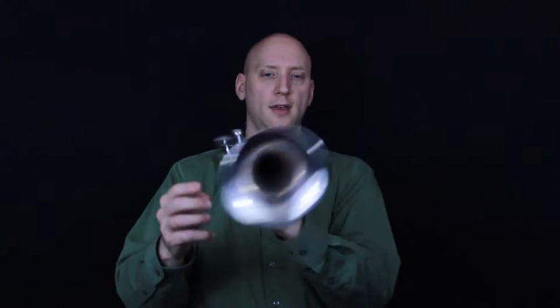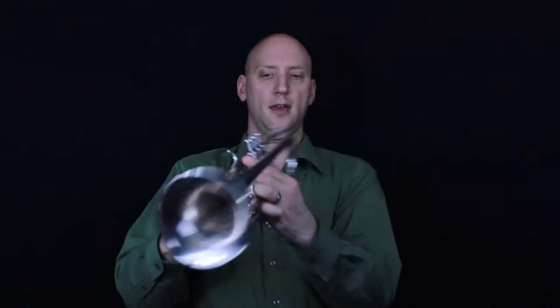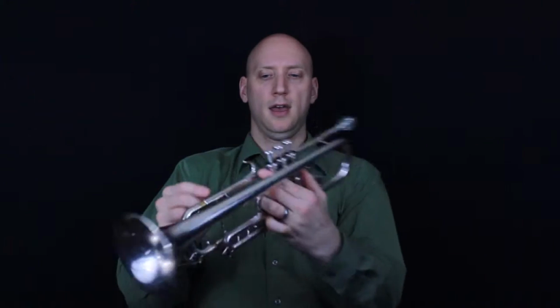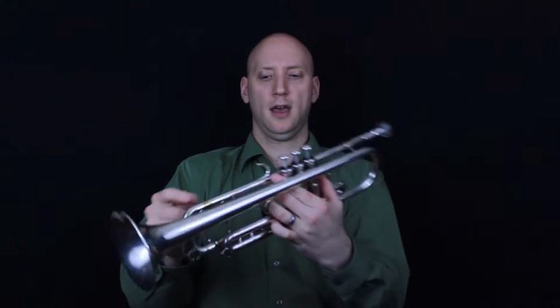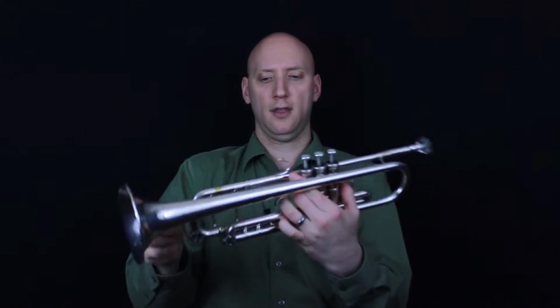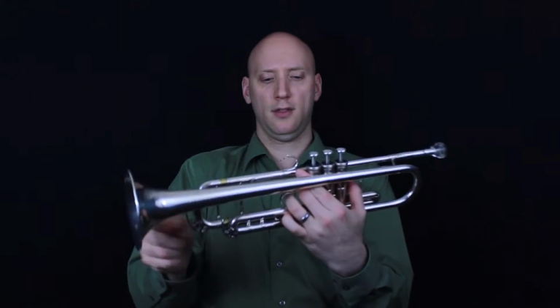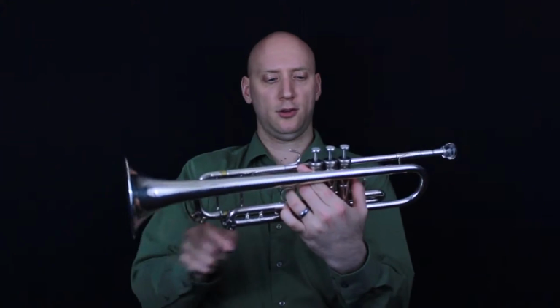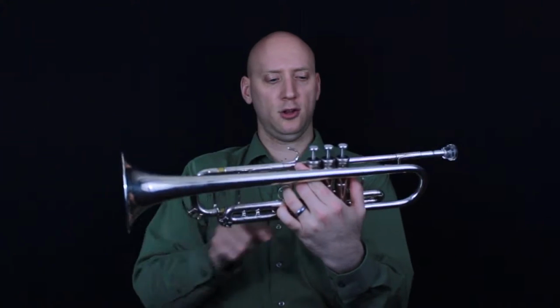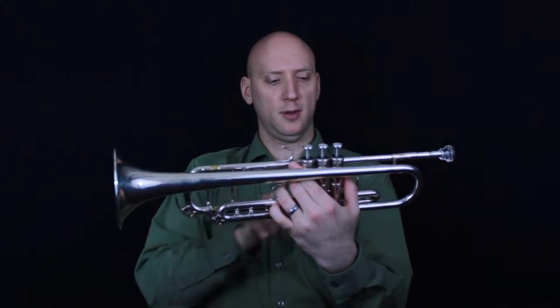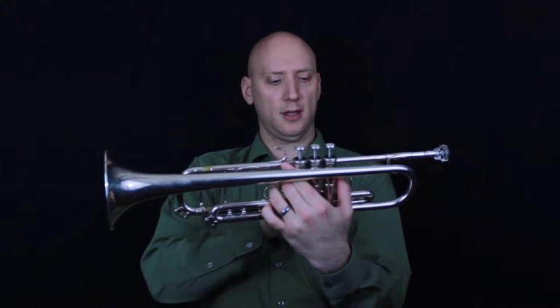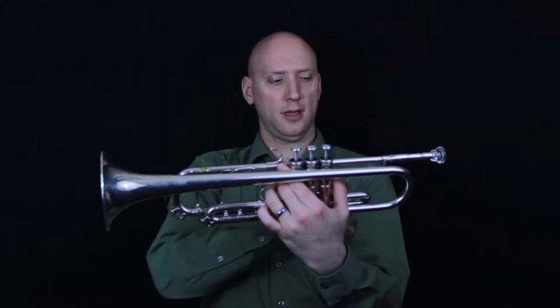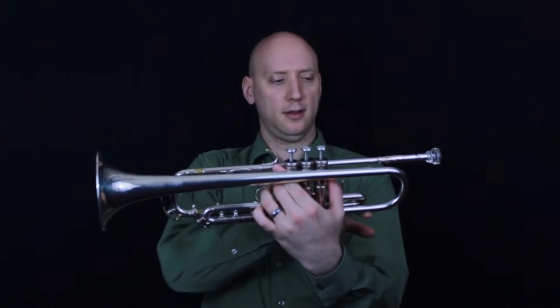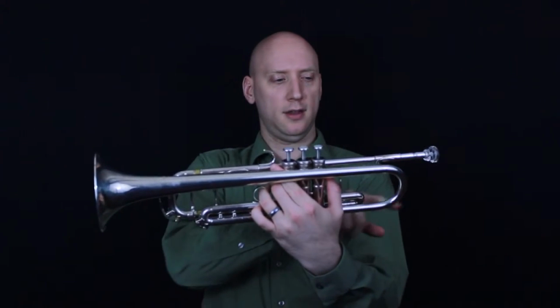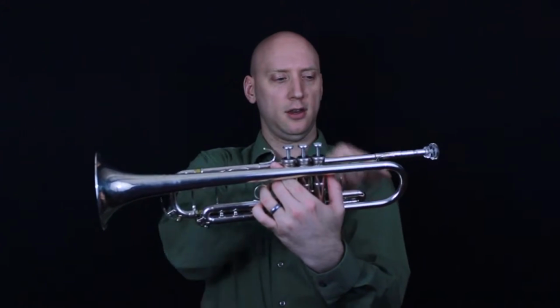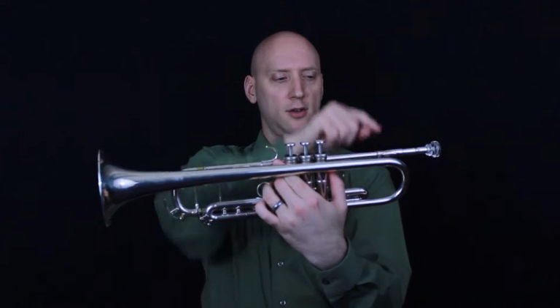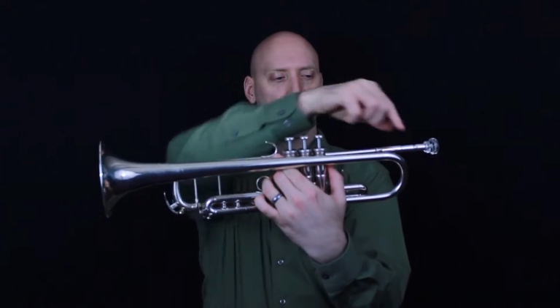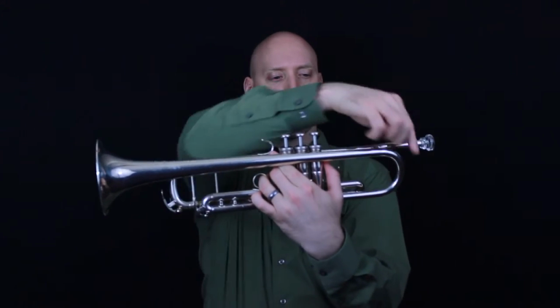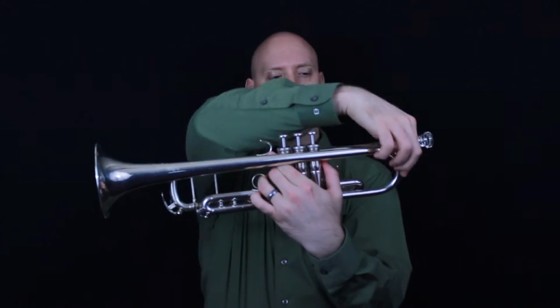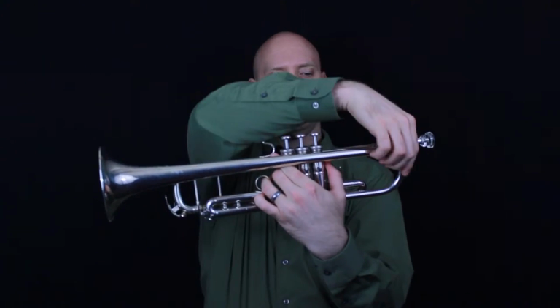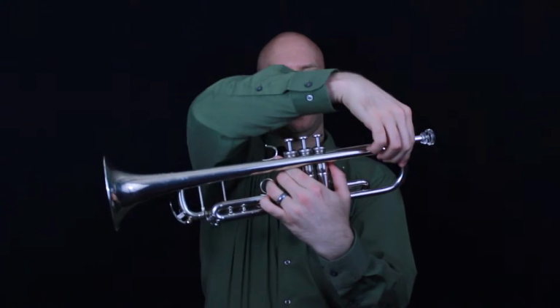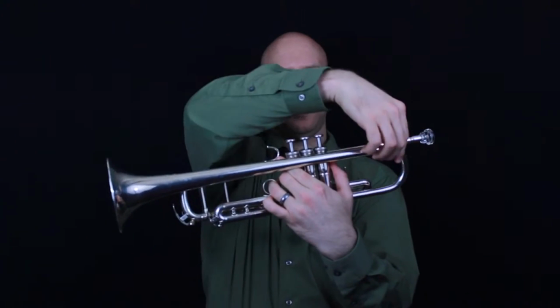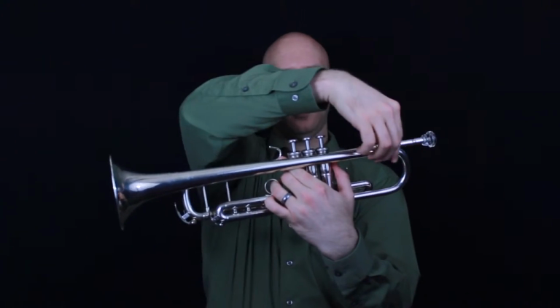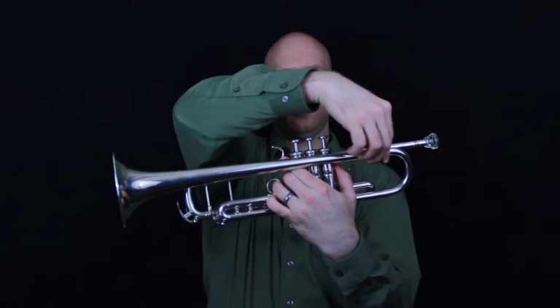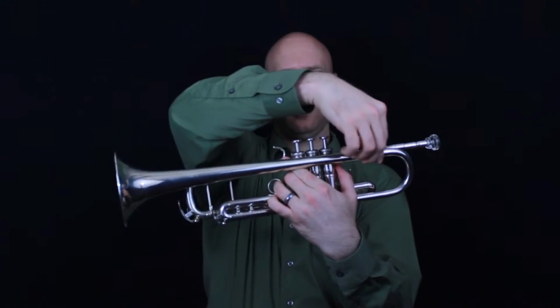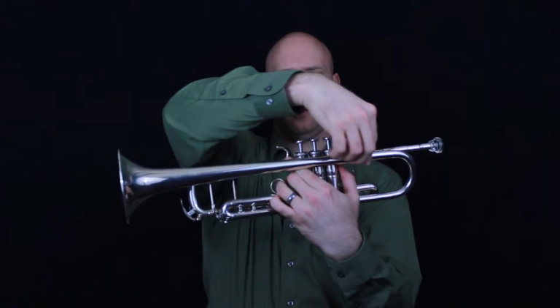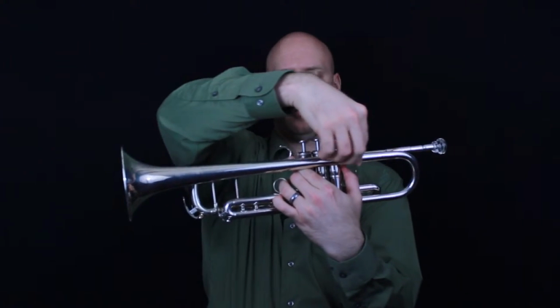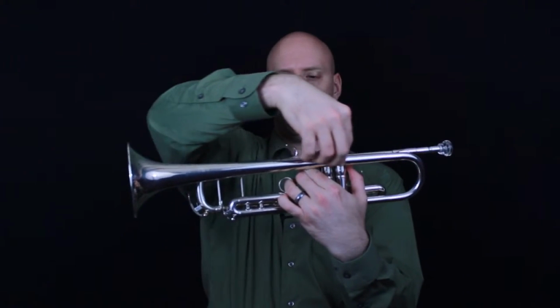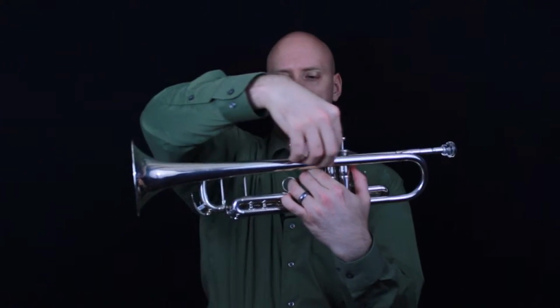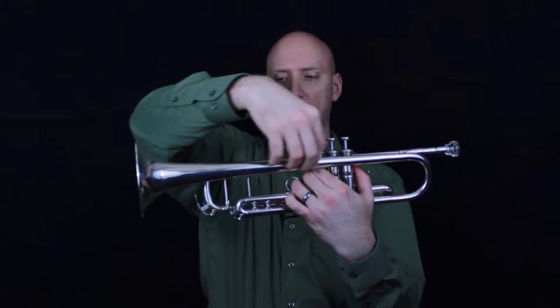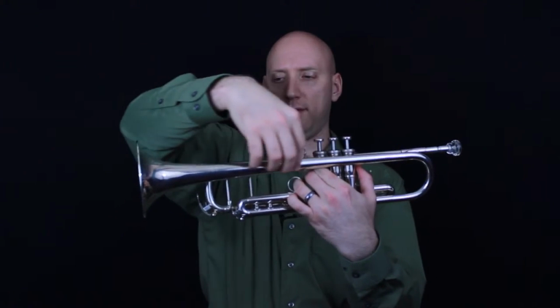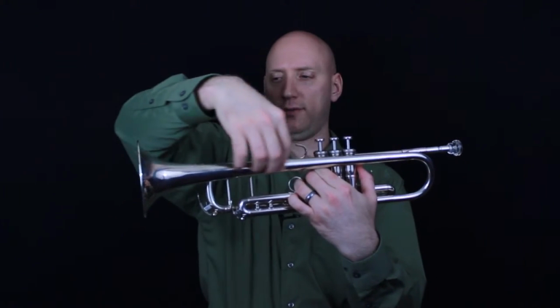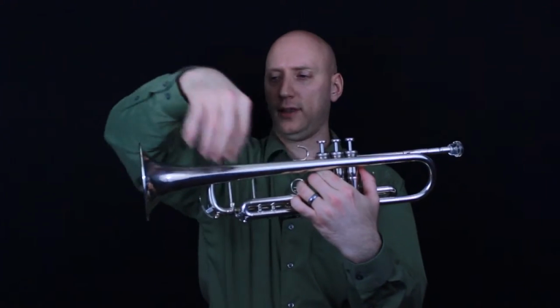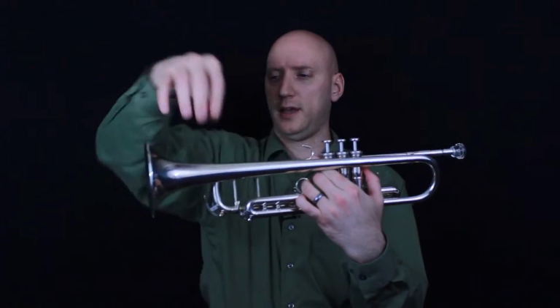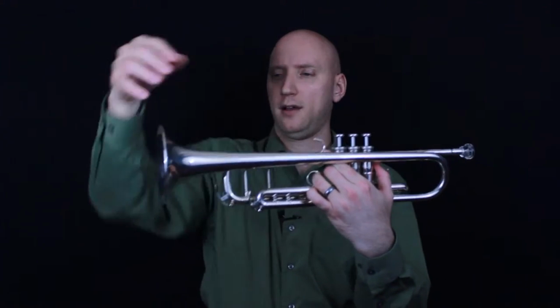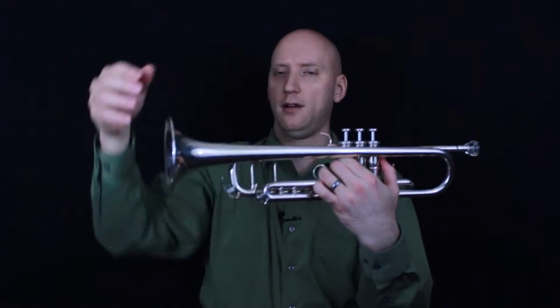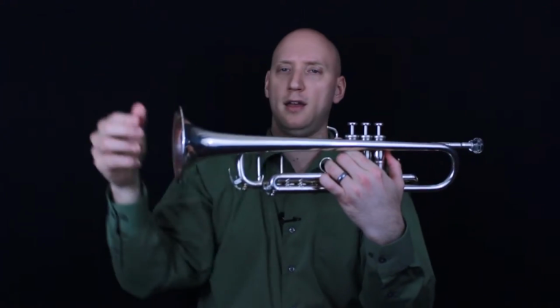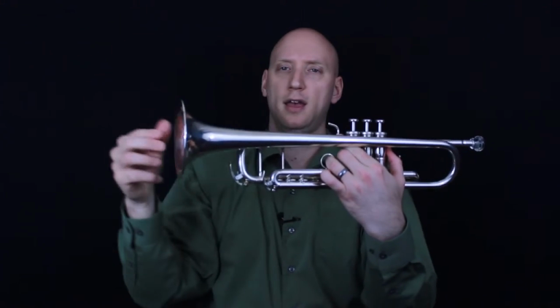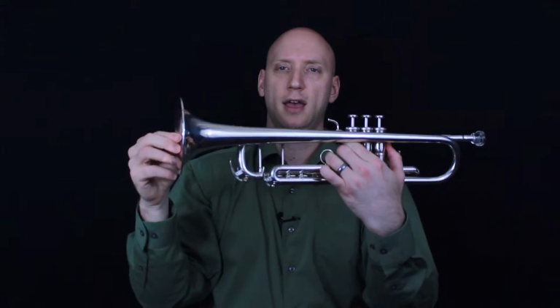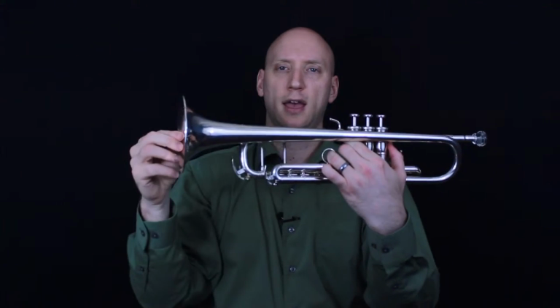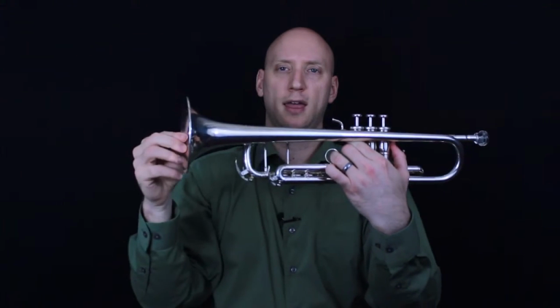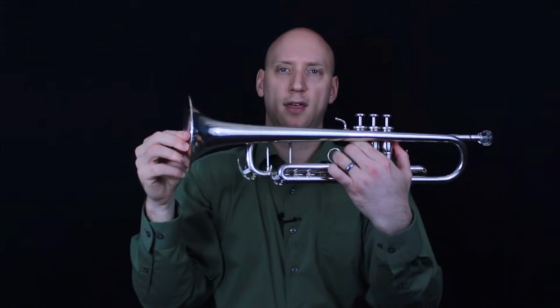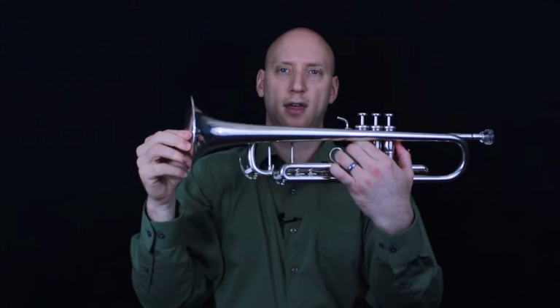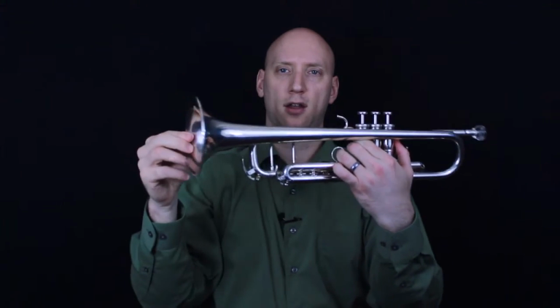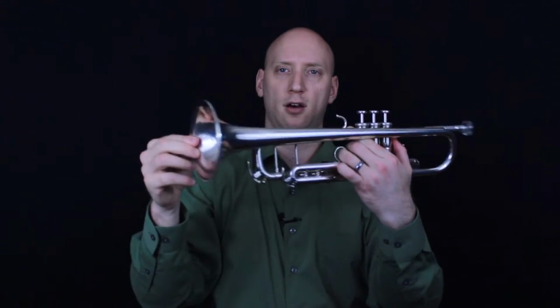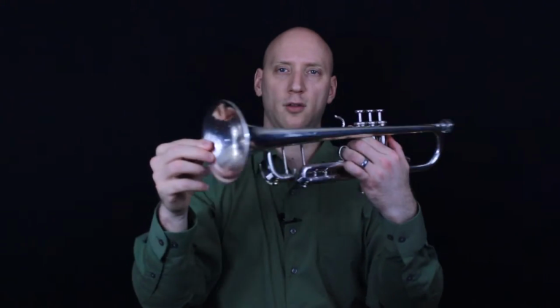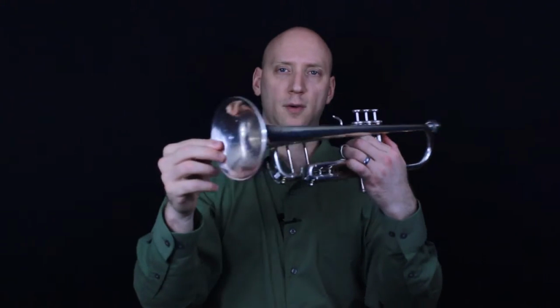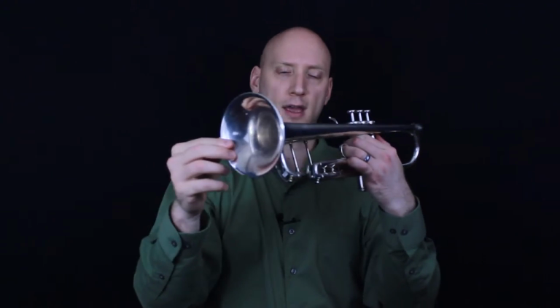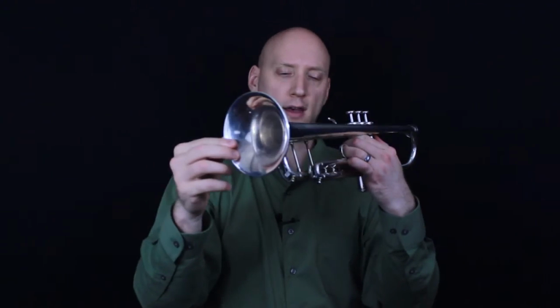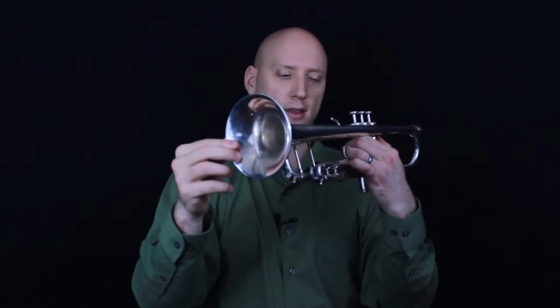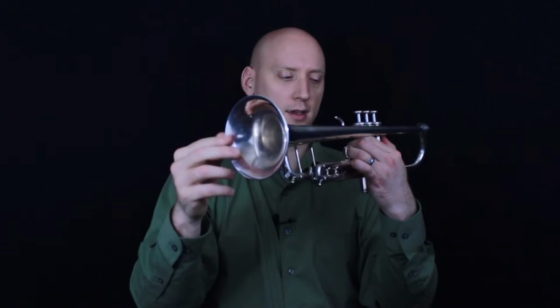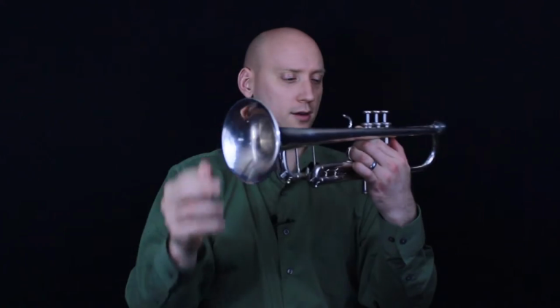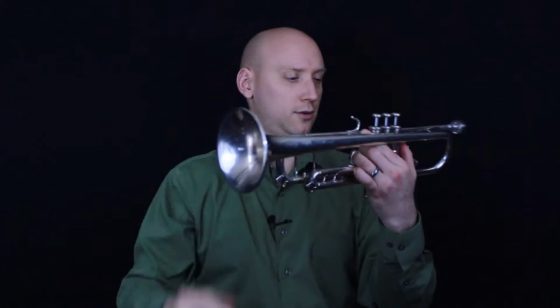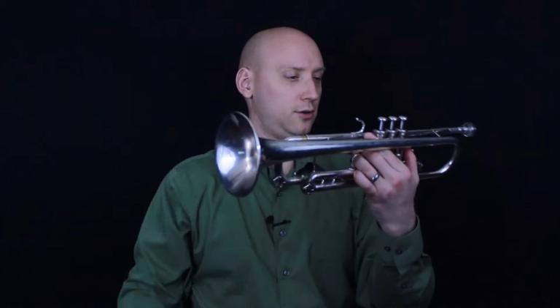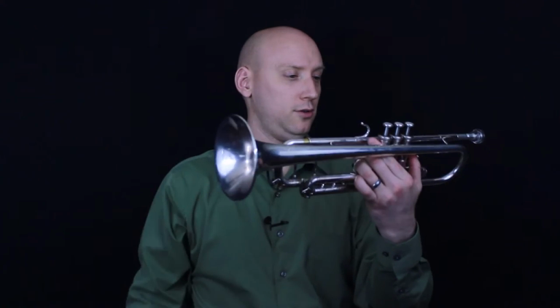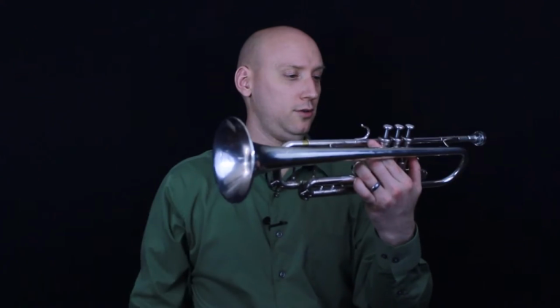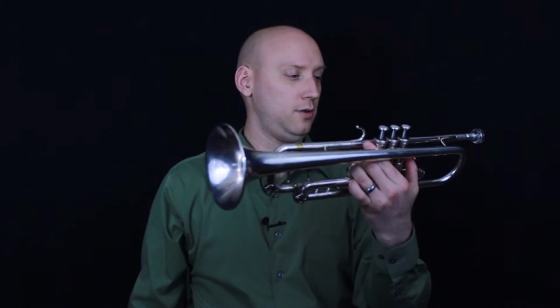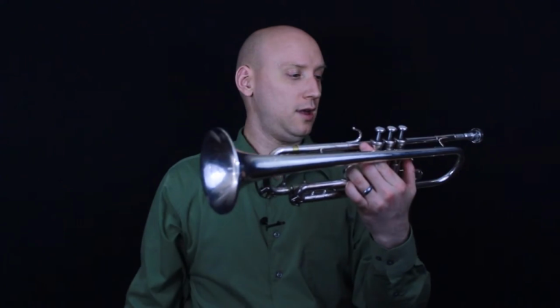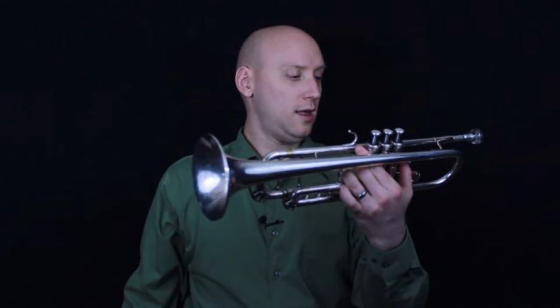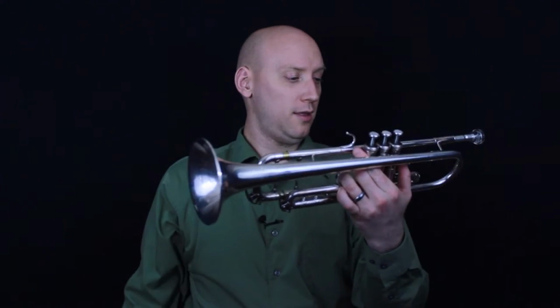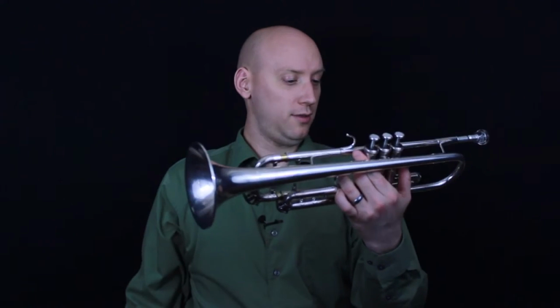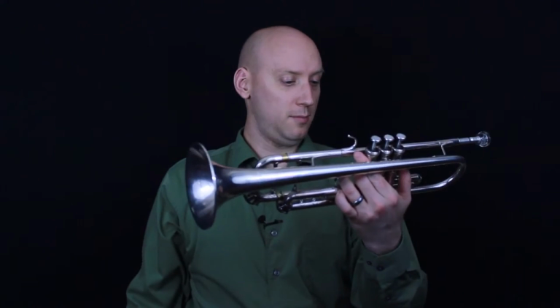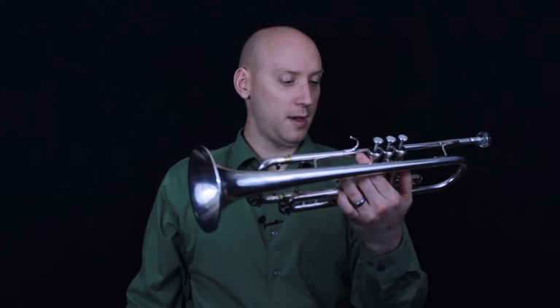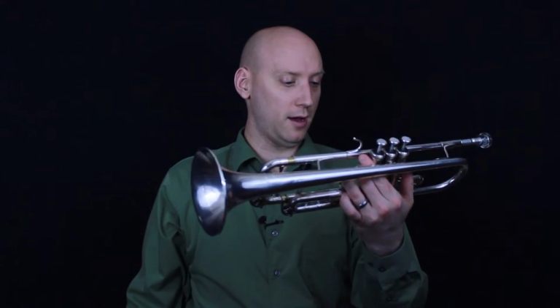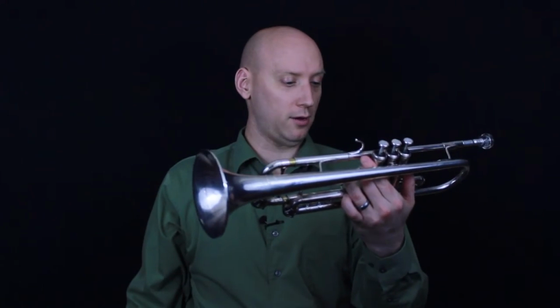And then the tubing continues and comes up here to the bell flare, and then all the way out here to the bell.